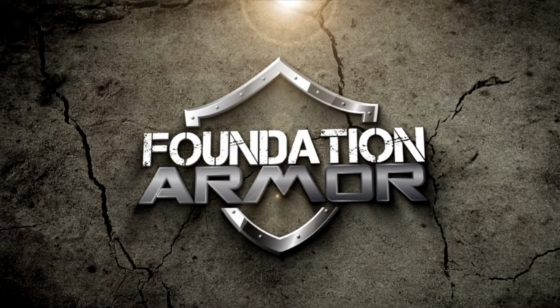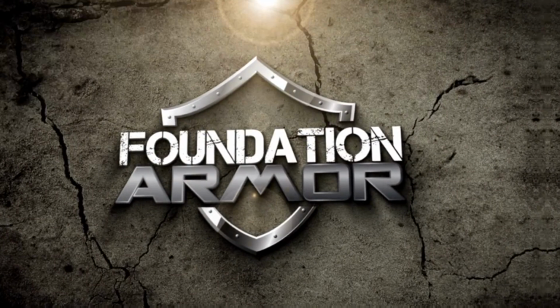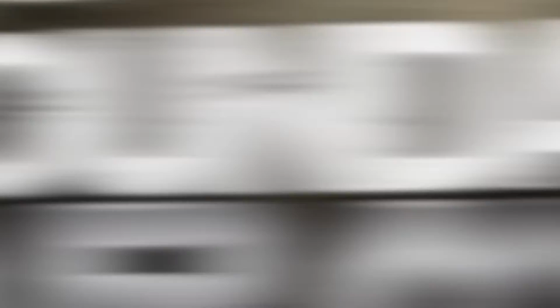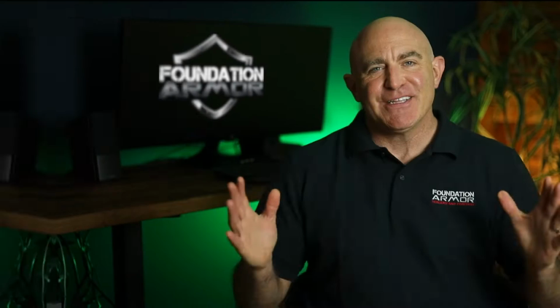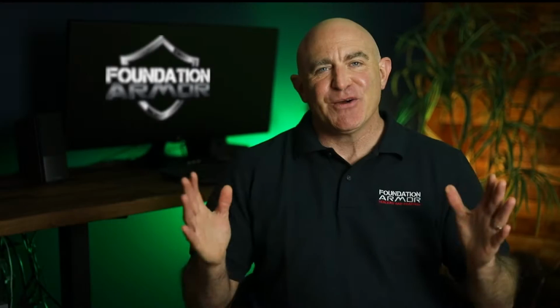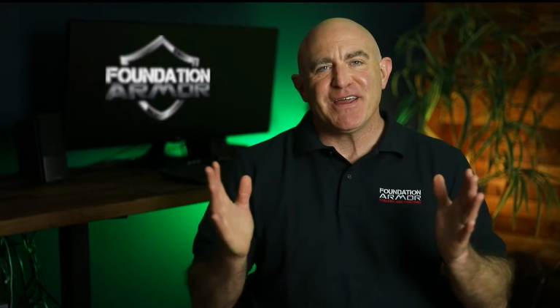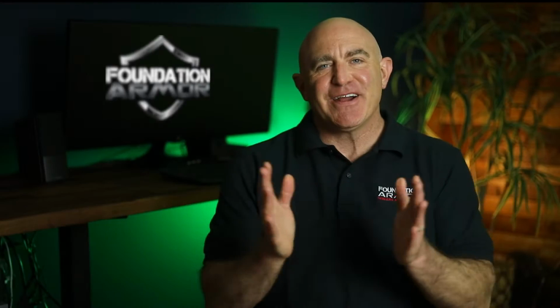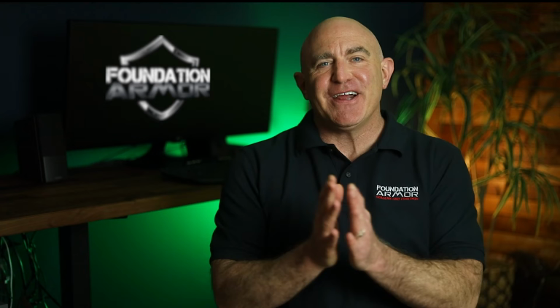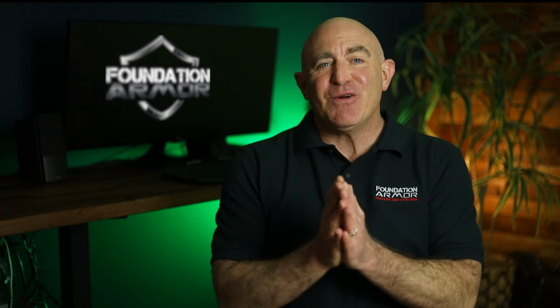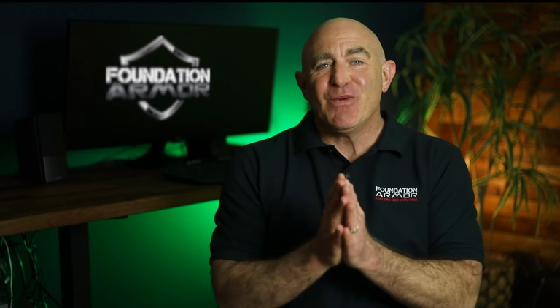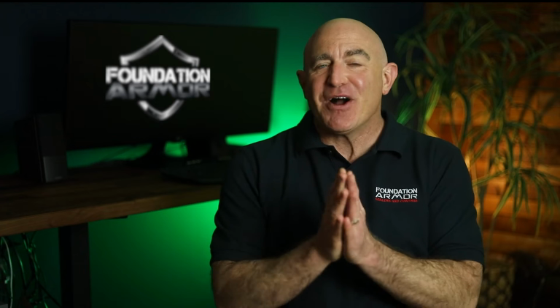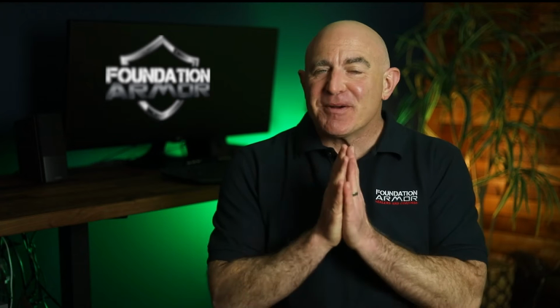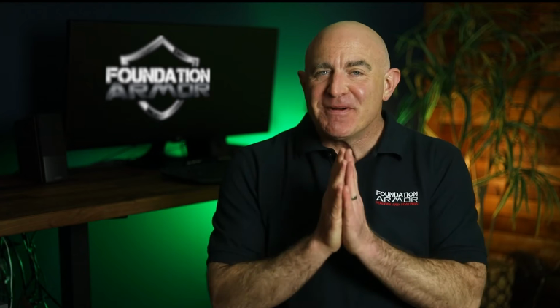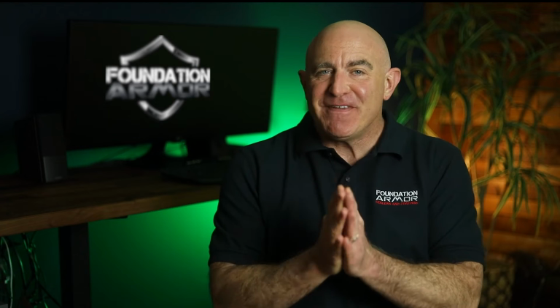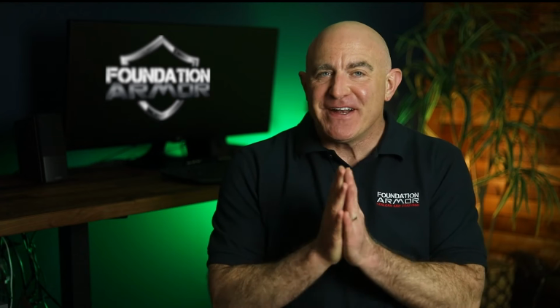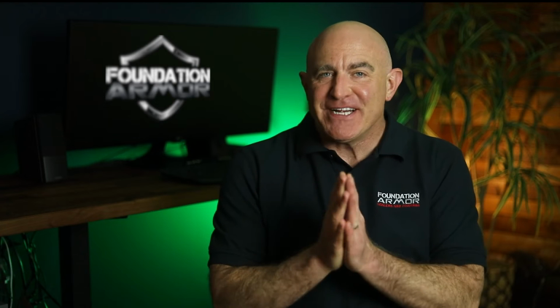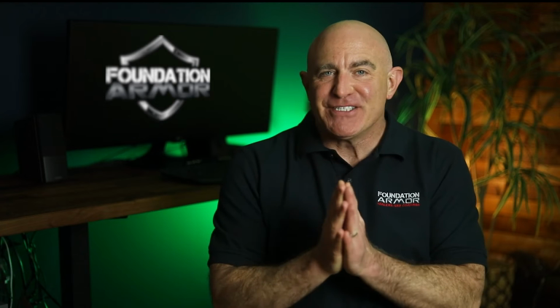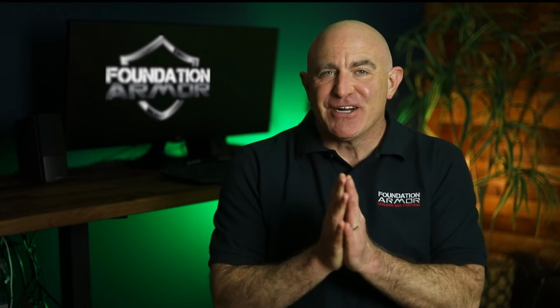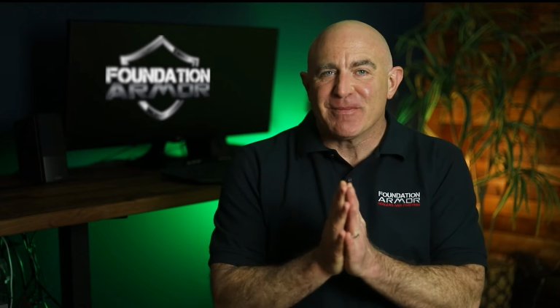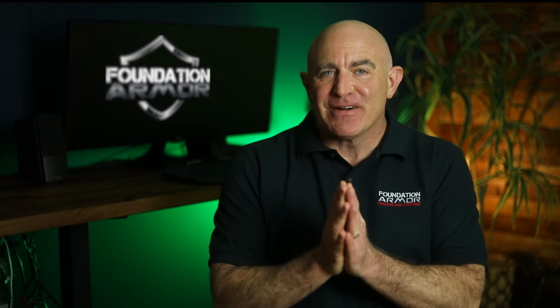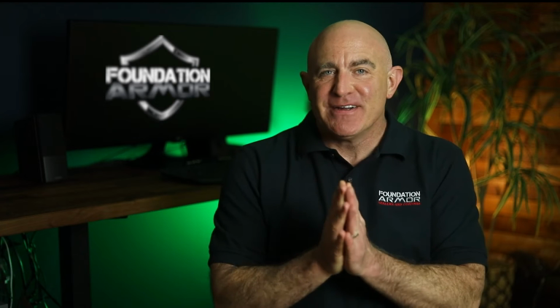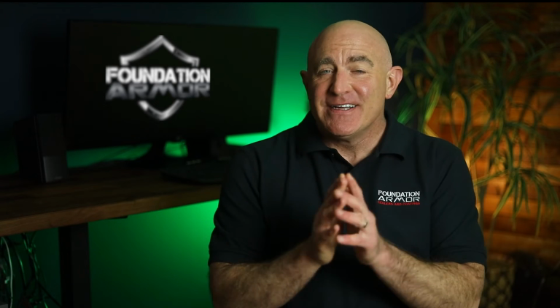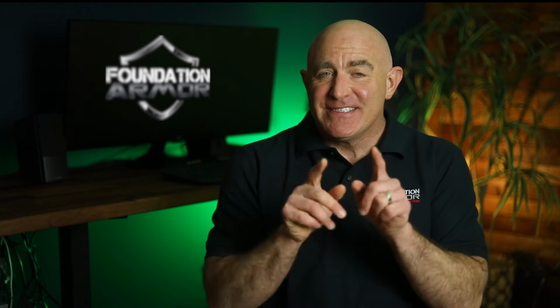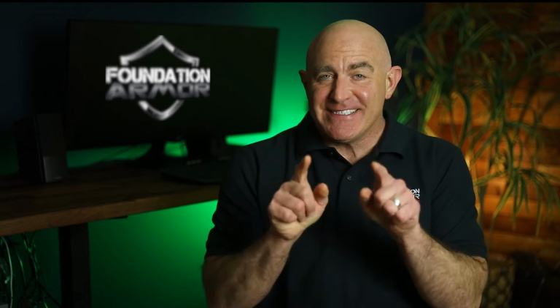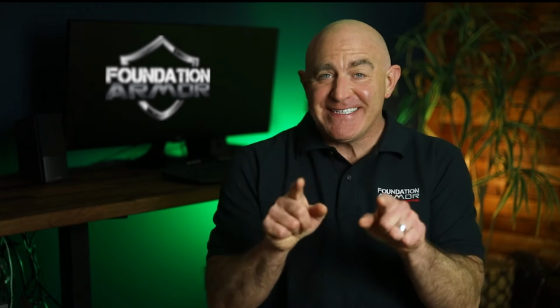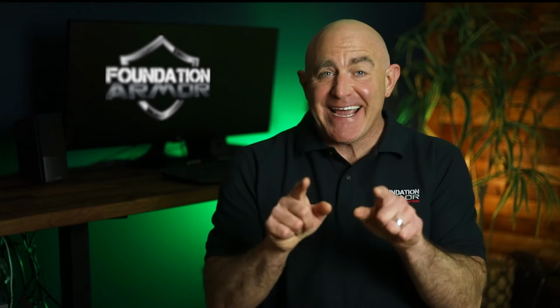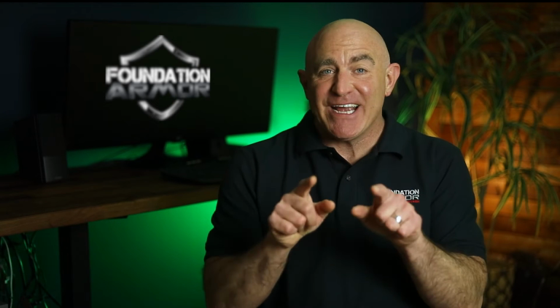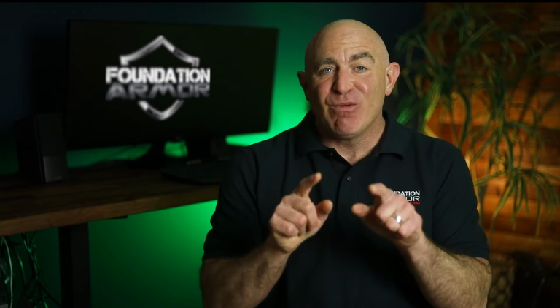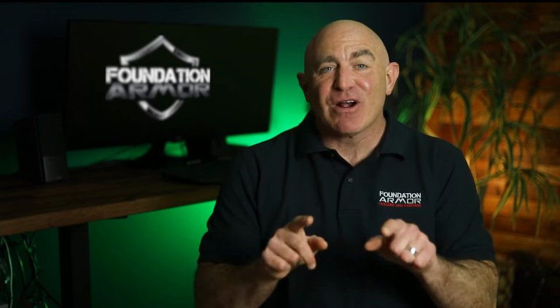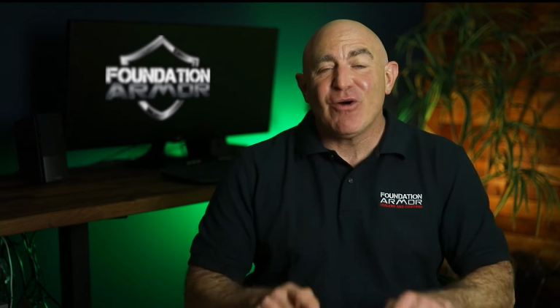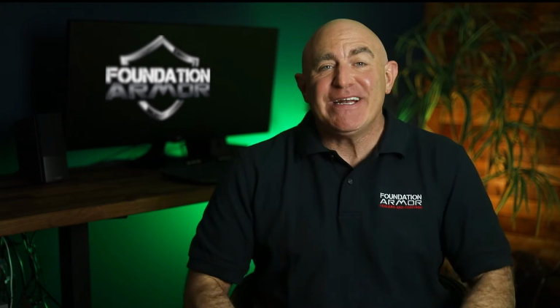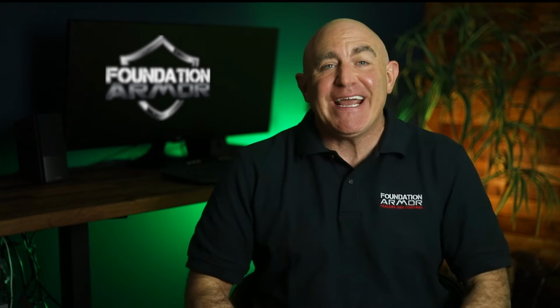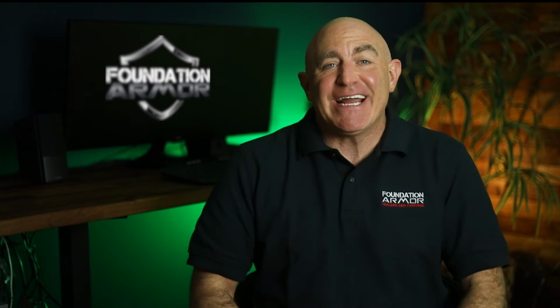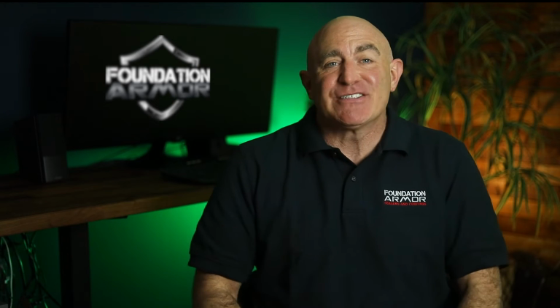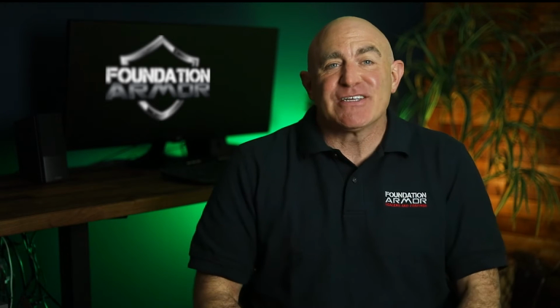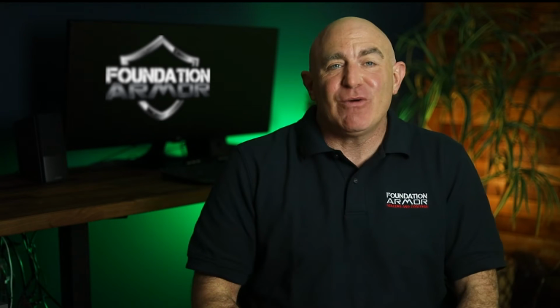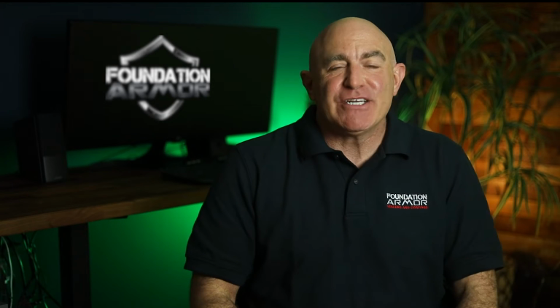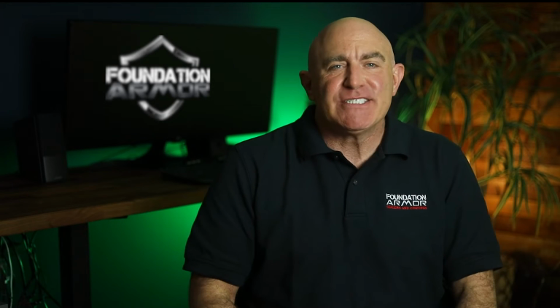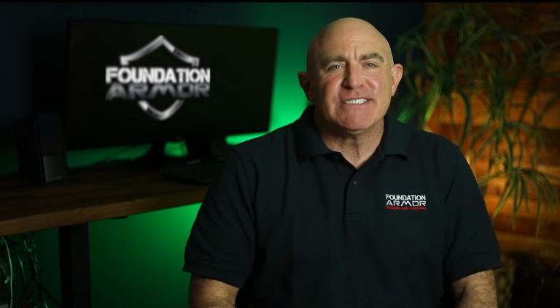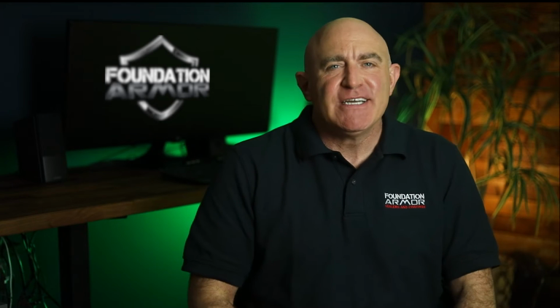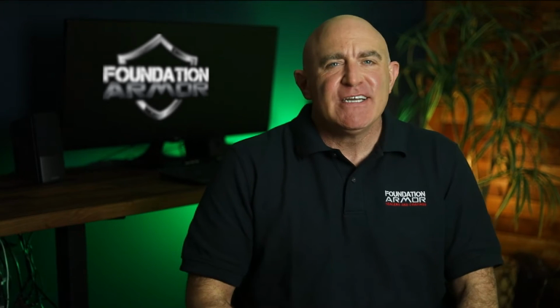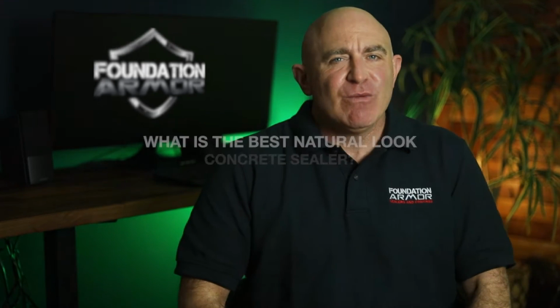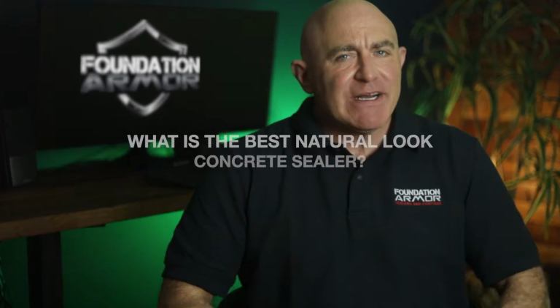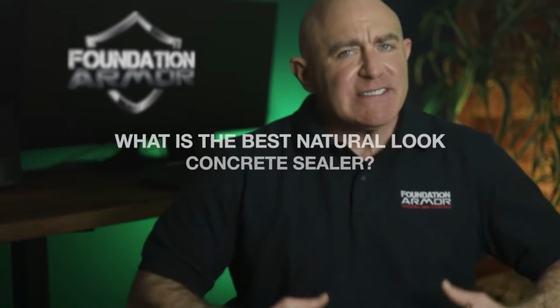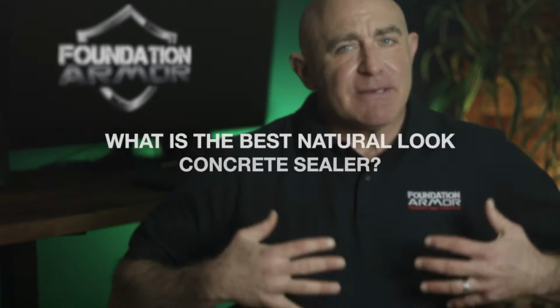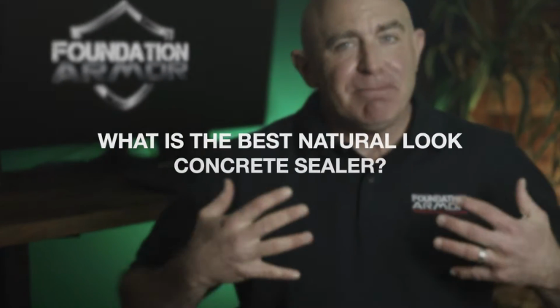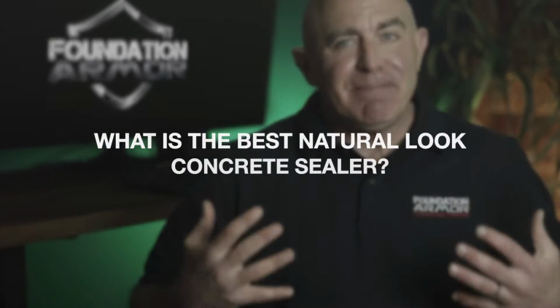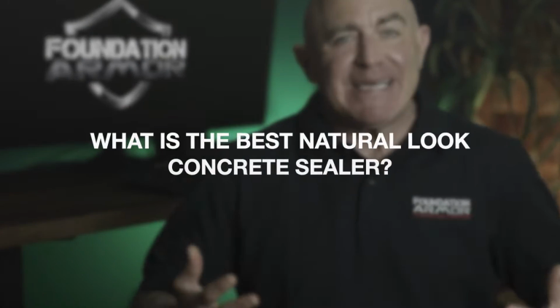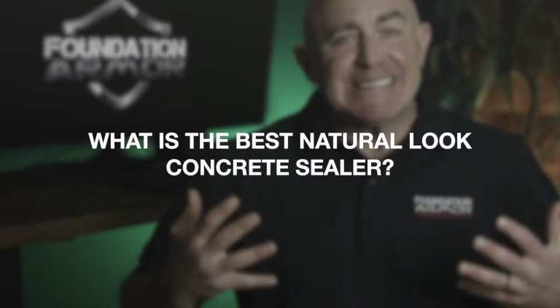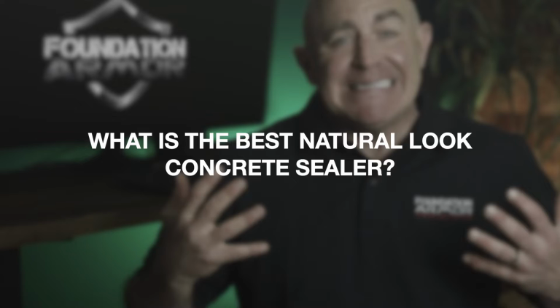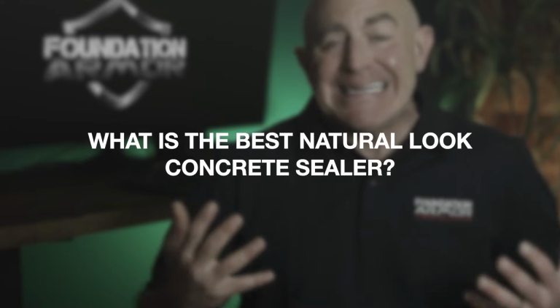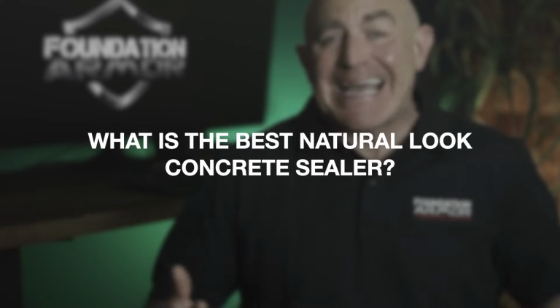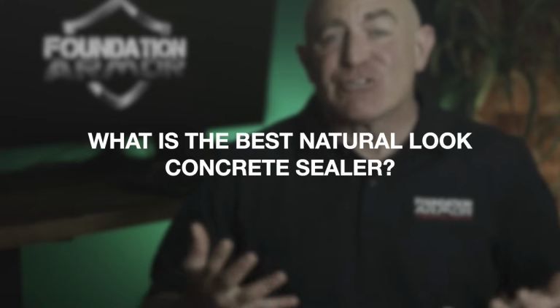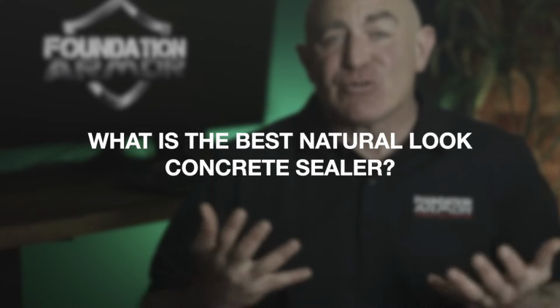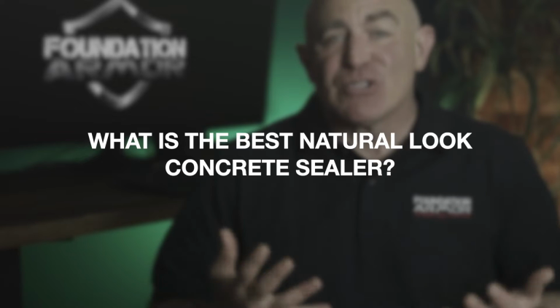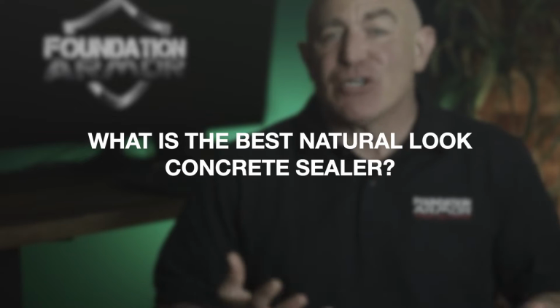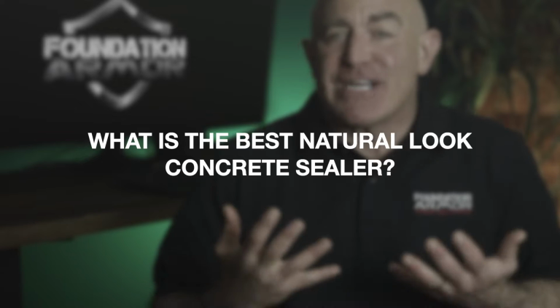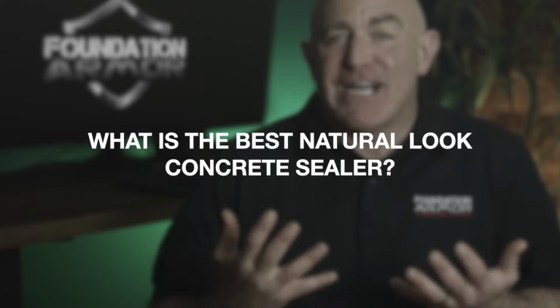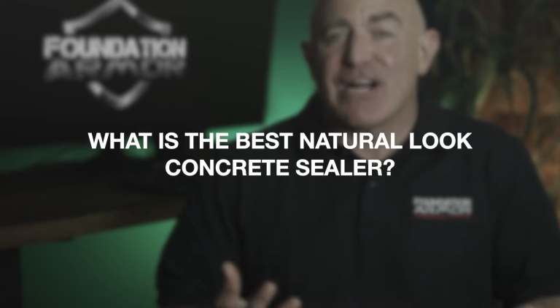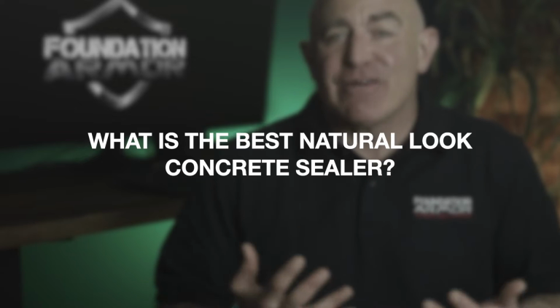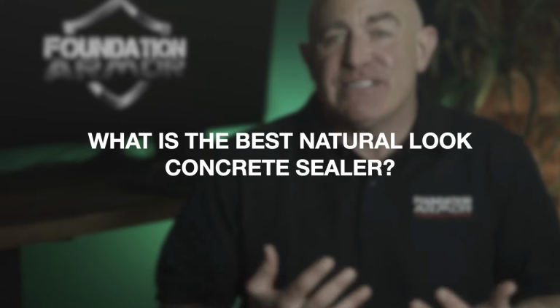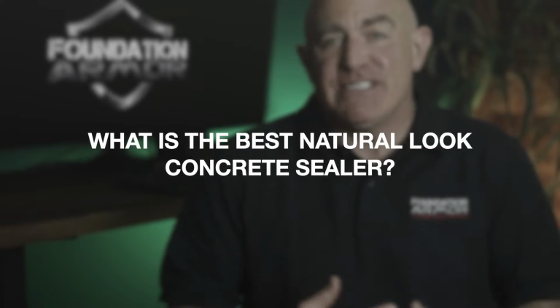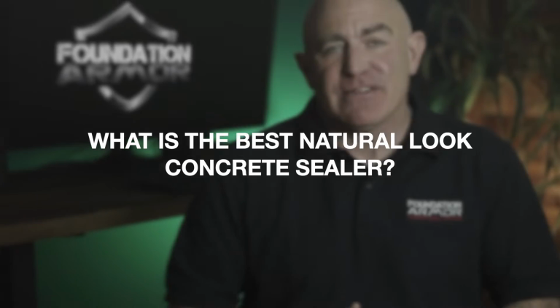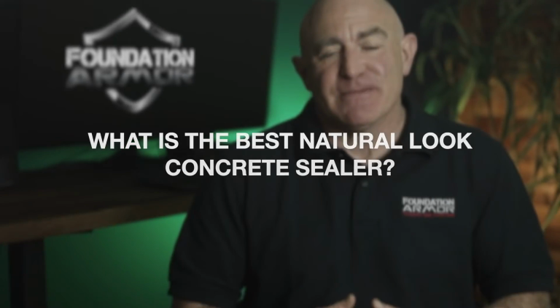Hello there and welcome to Foundation Armor. Today we're going to answer the question: what is the best natural look concrete sealer?